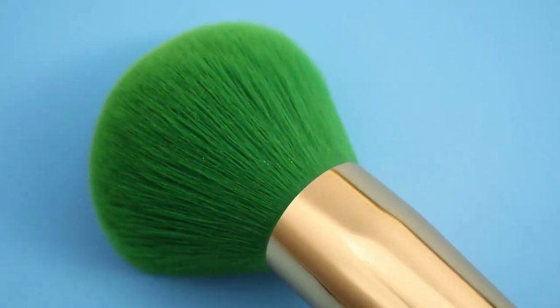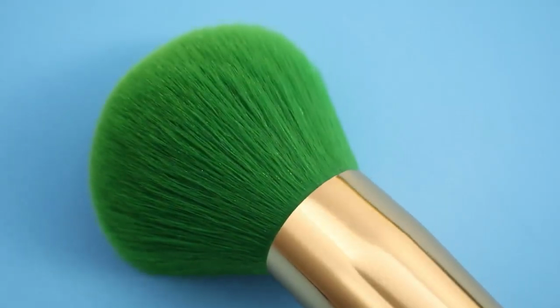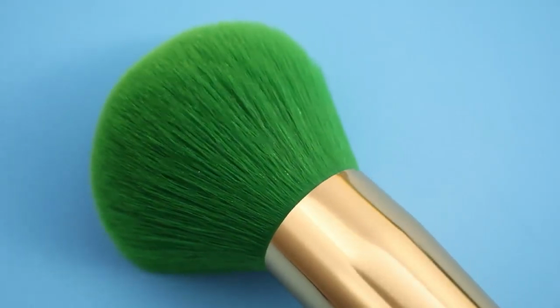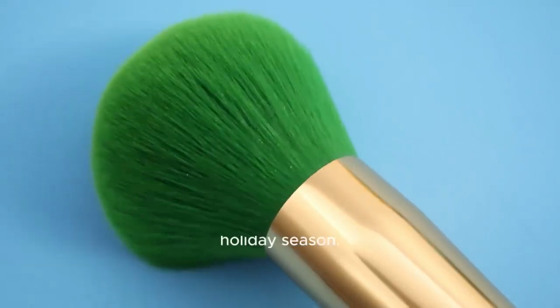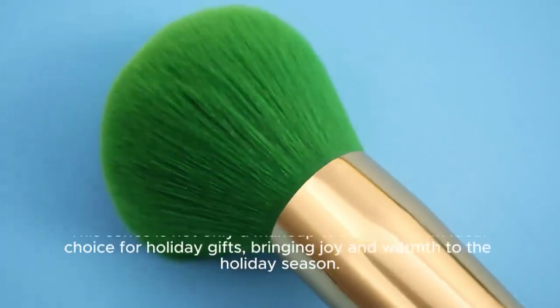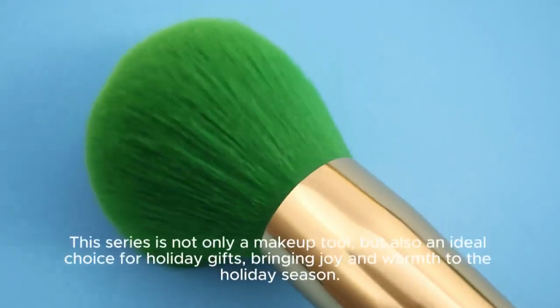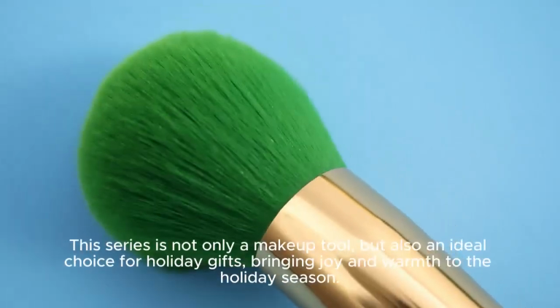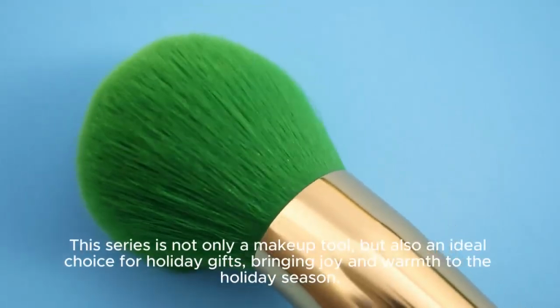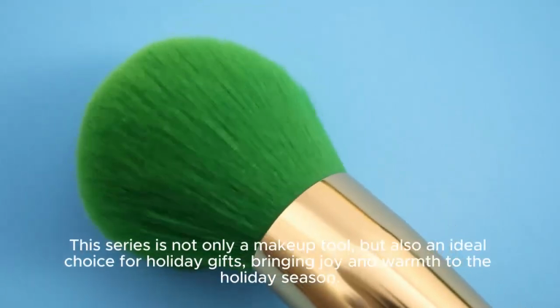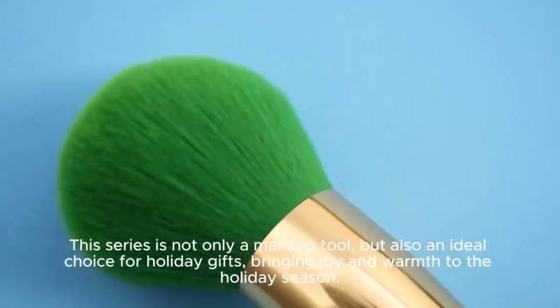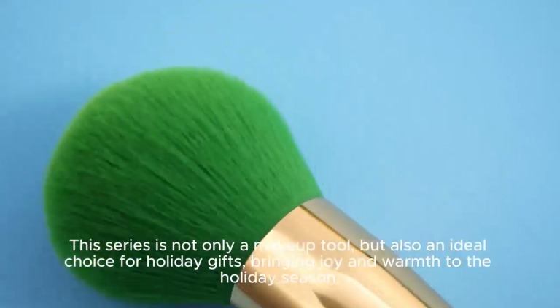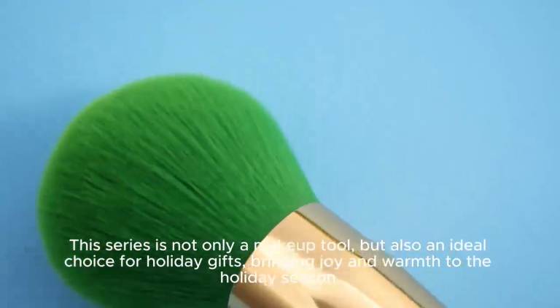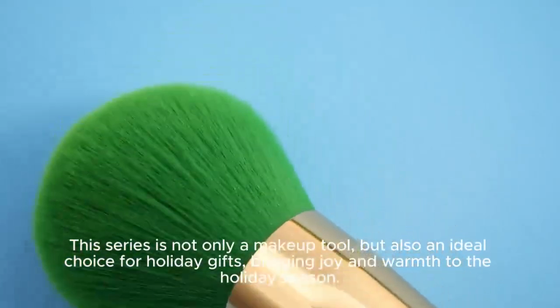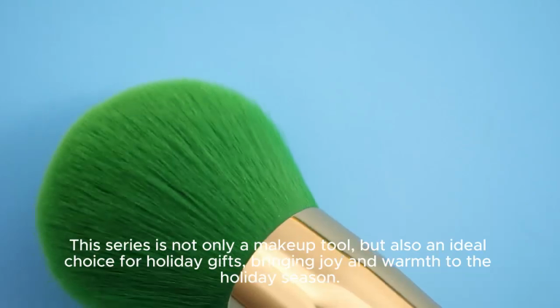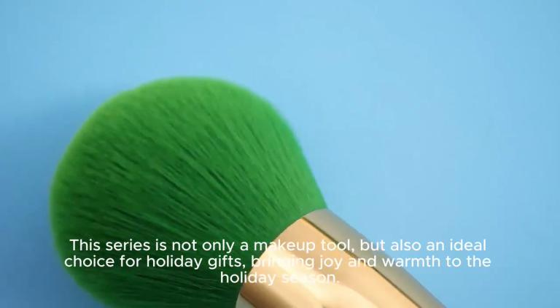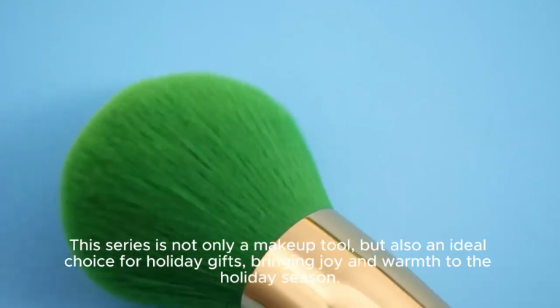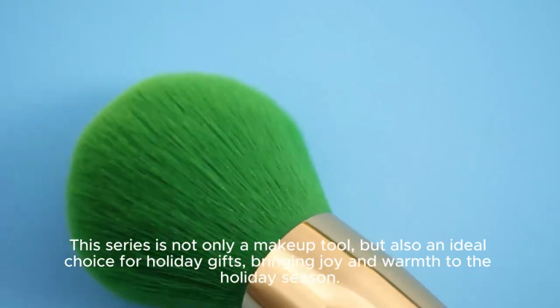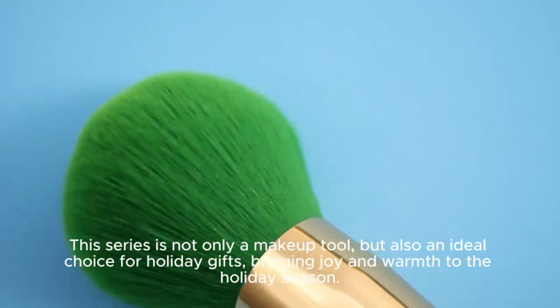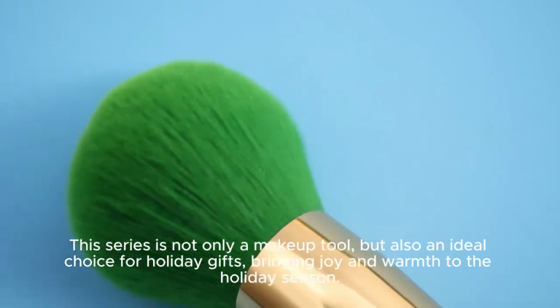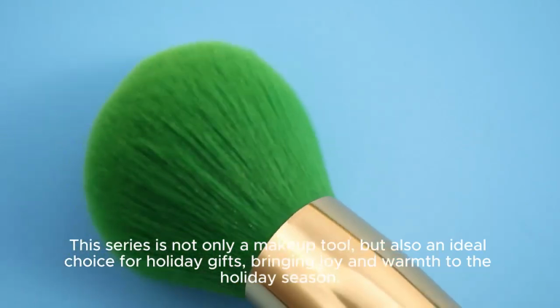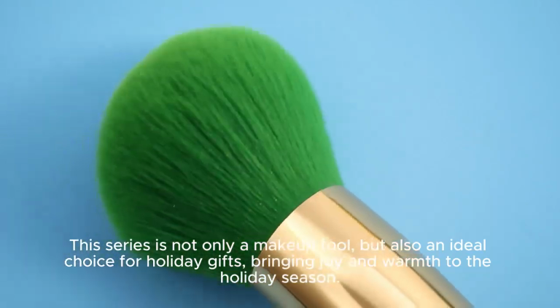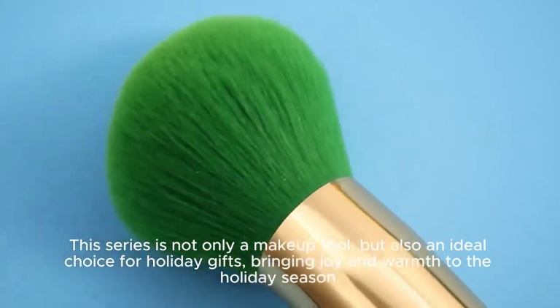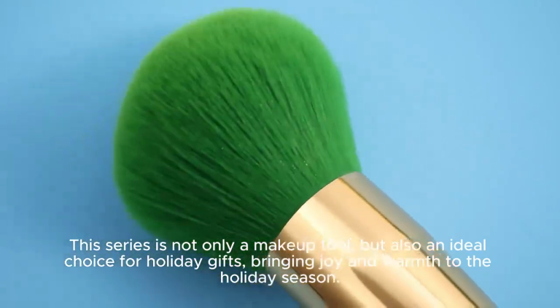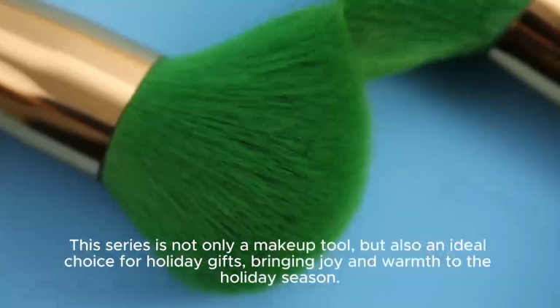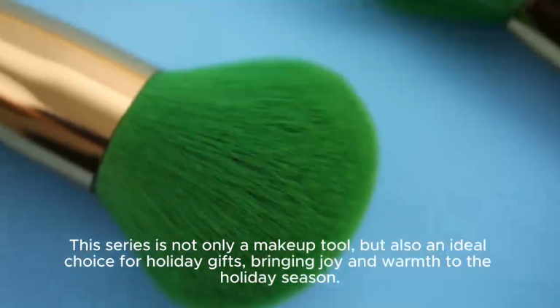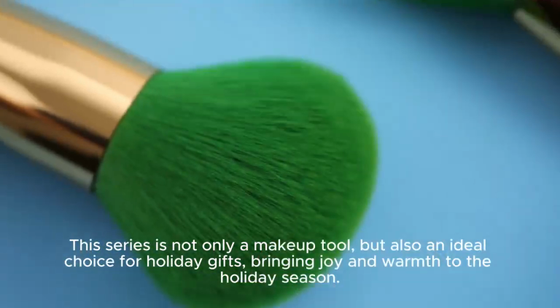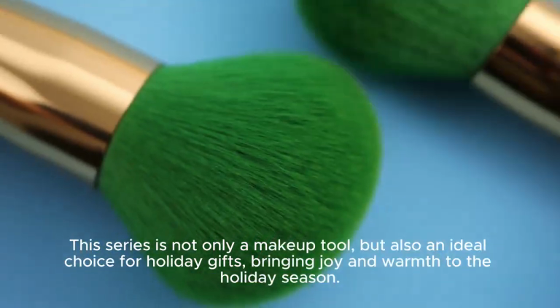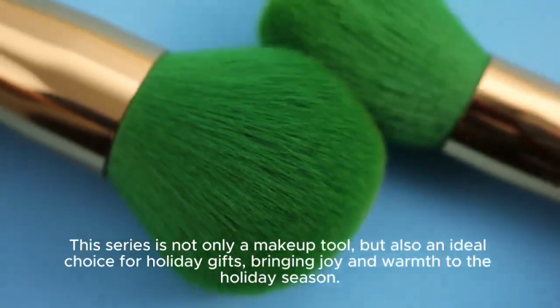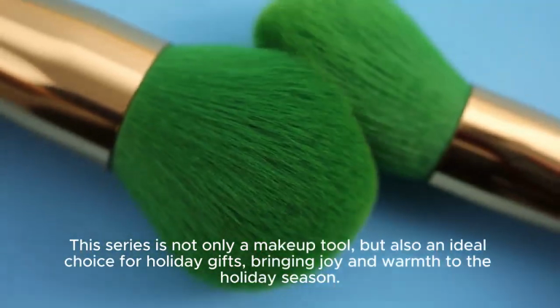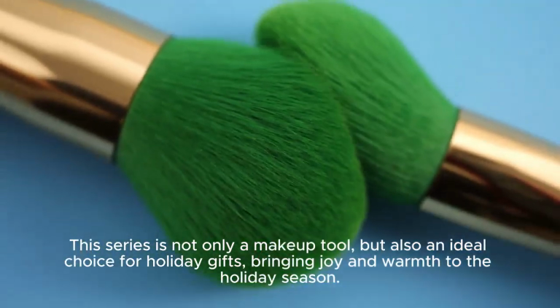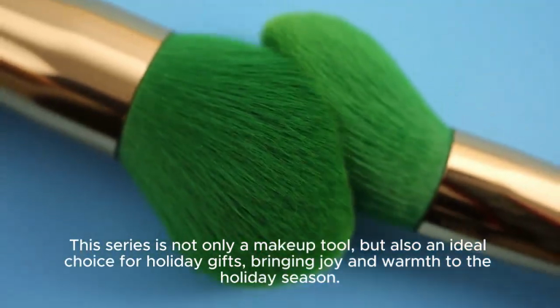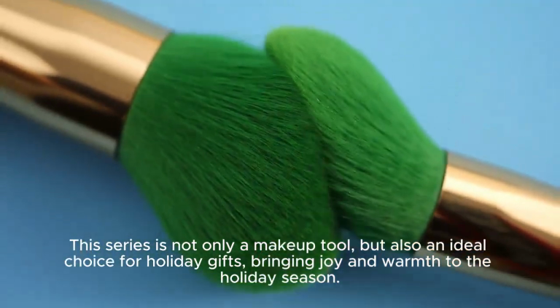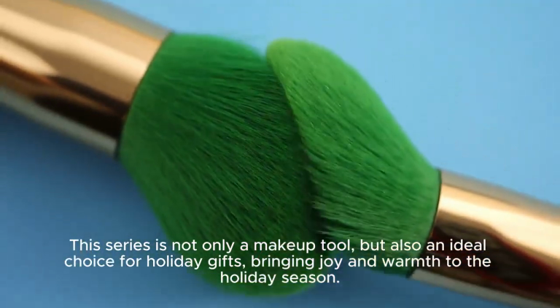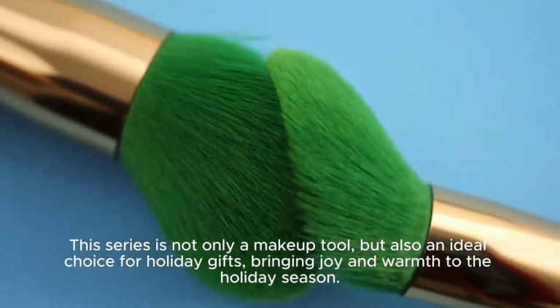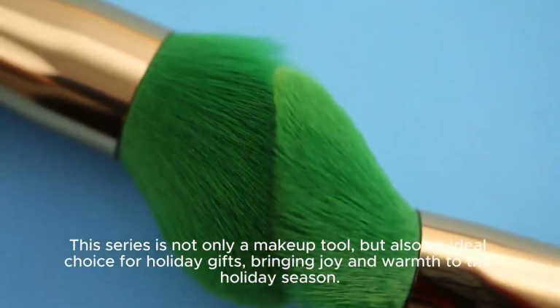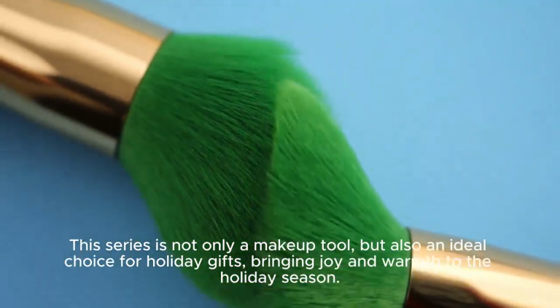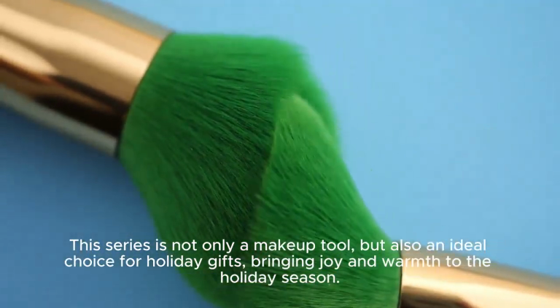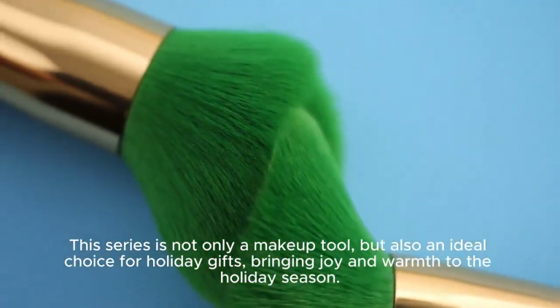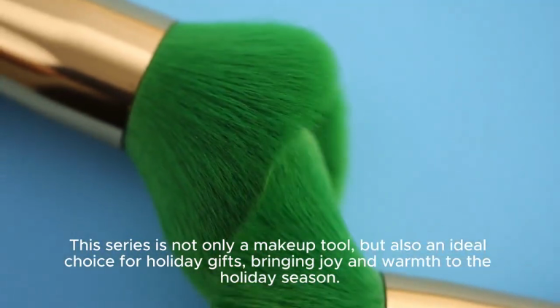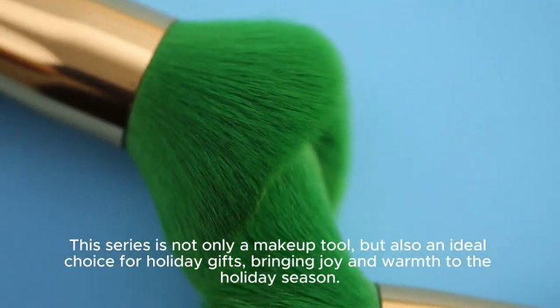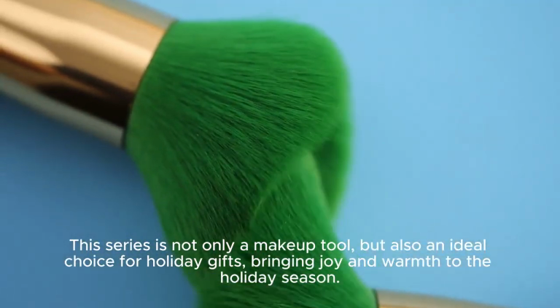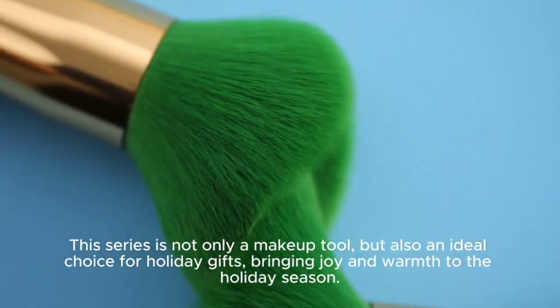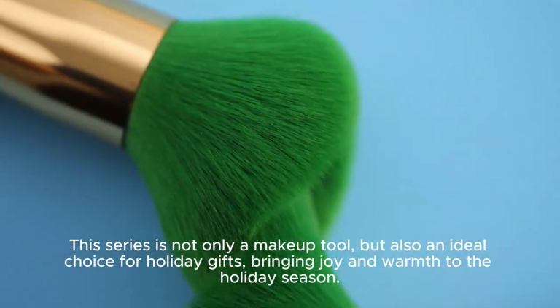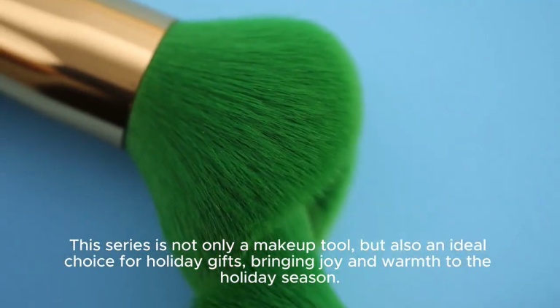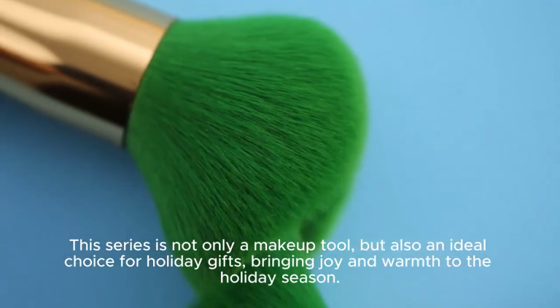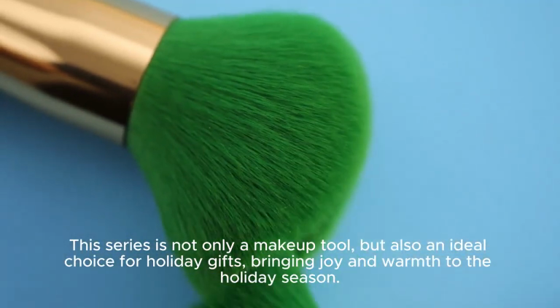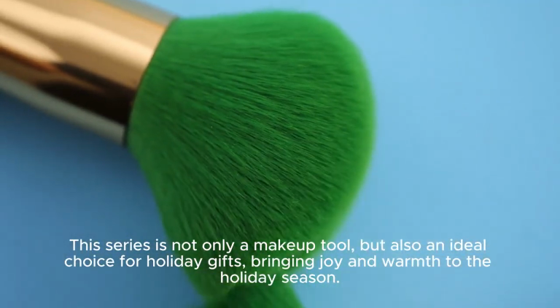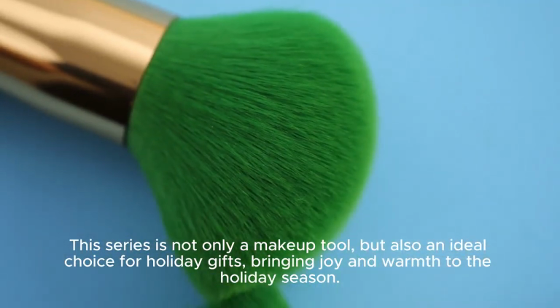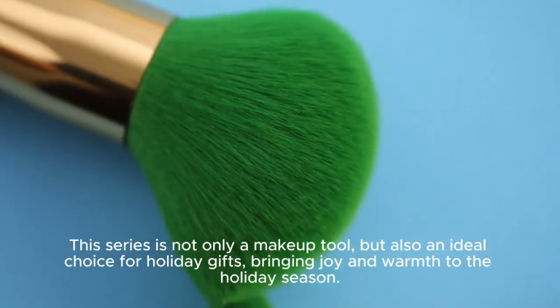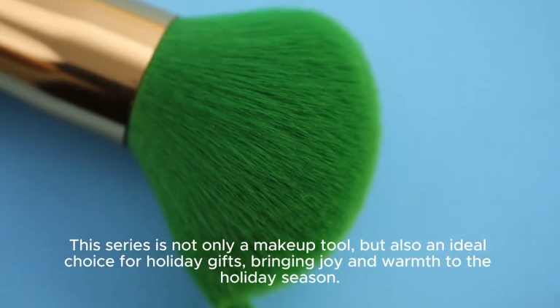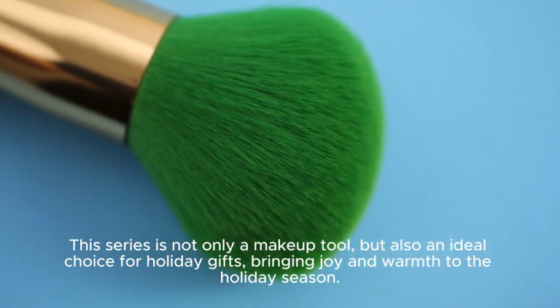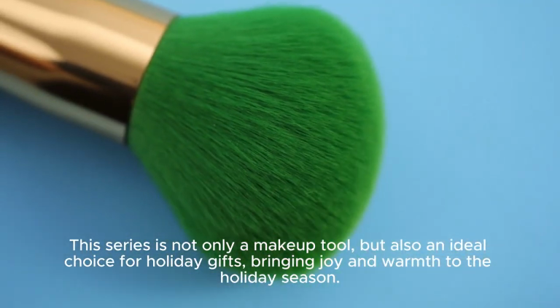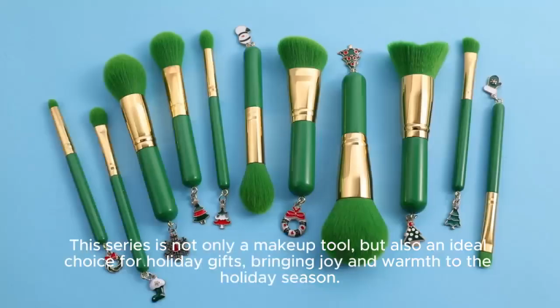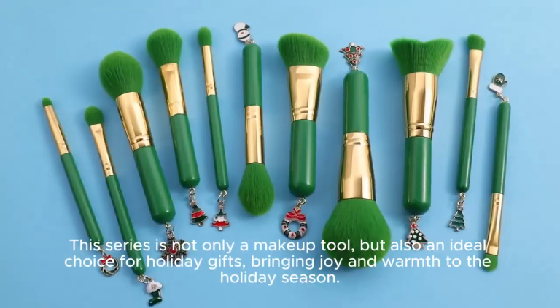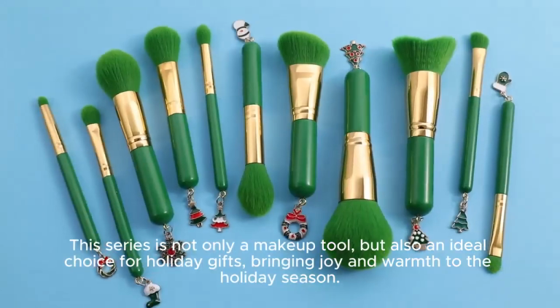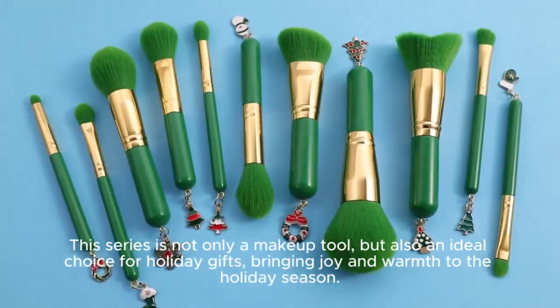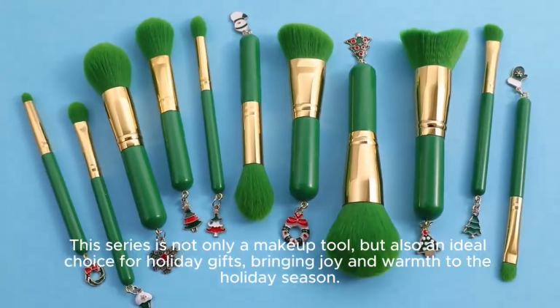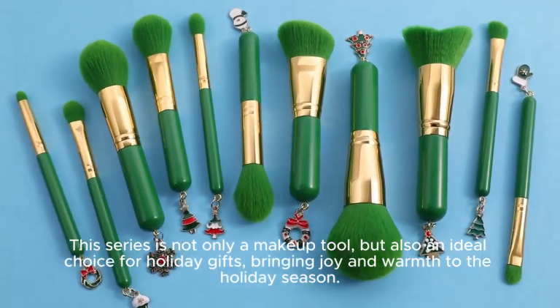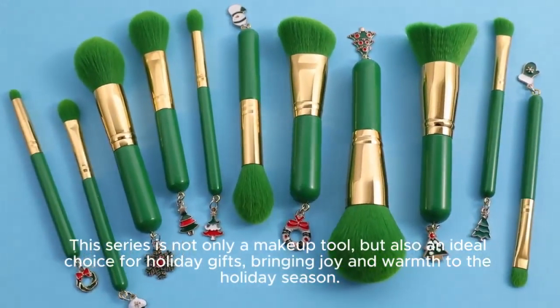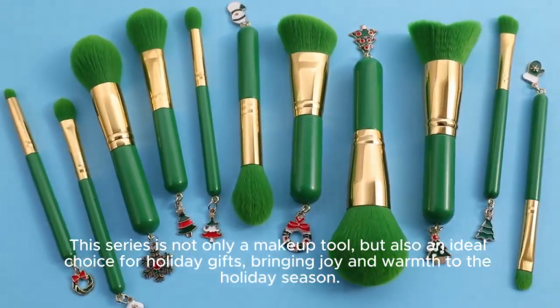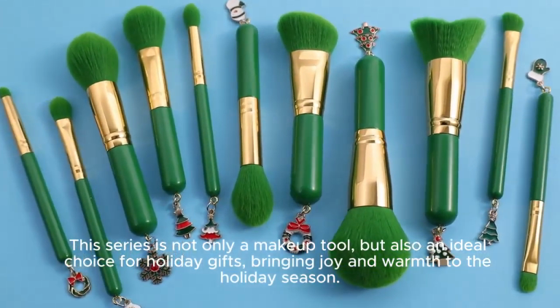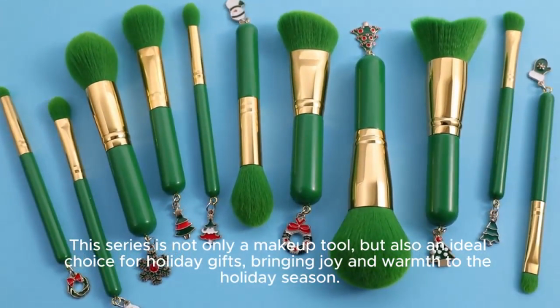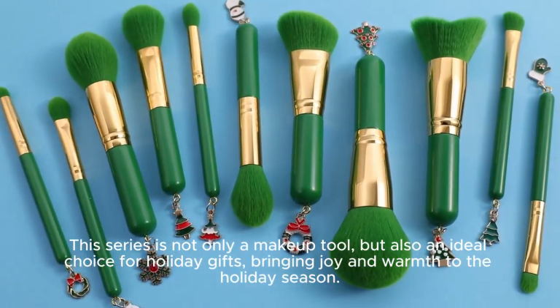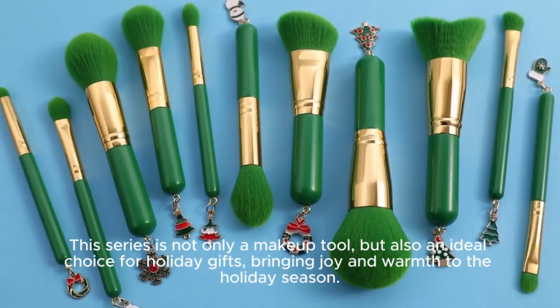This series is not only a makeup tool, but also an ideal choice for holiday gifts, bringing joy and warmth to the holiday season.